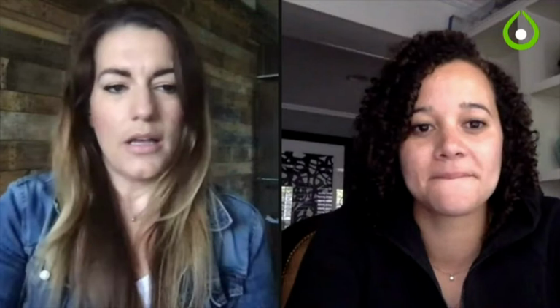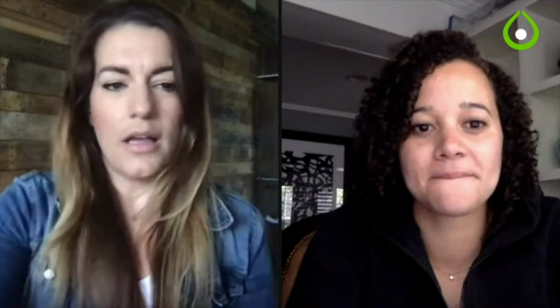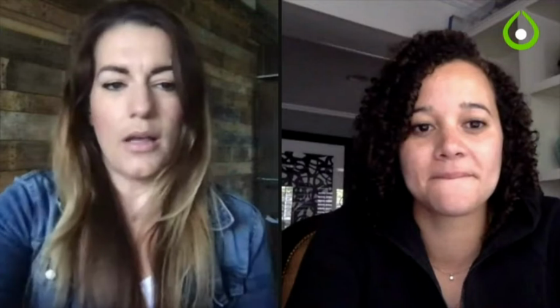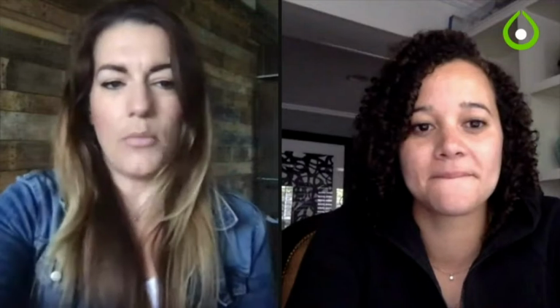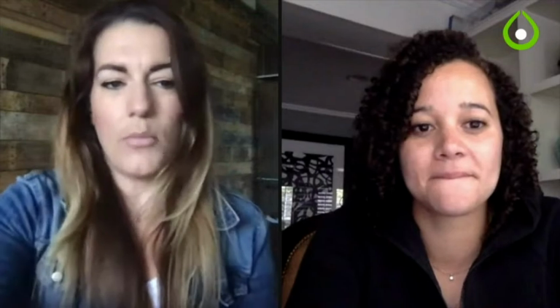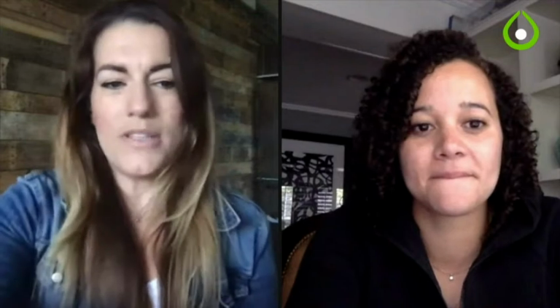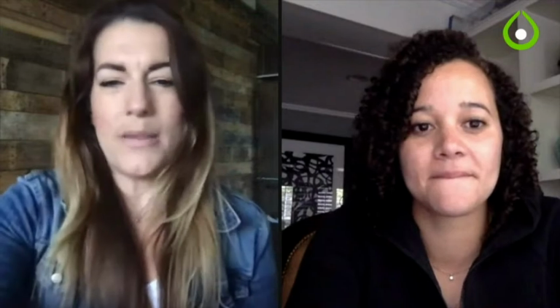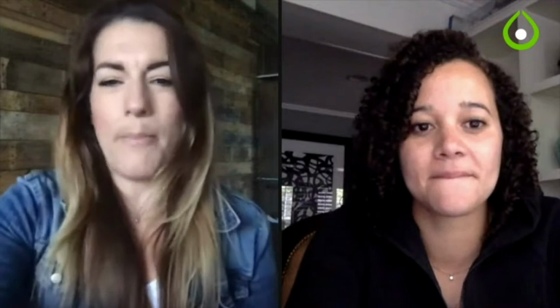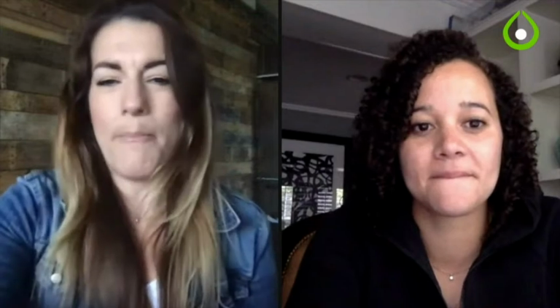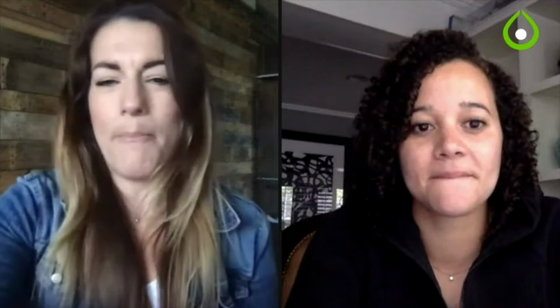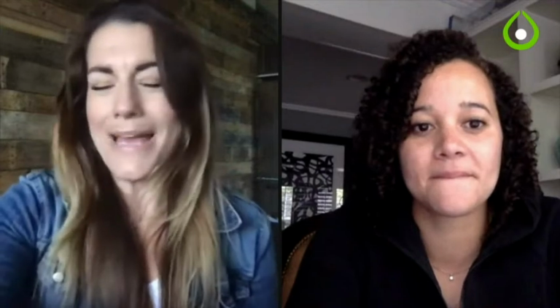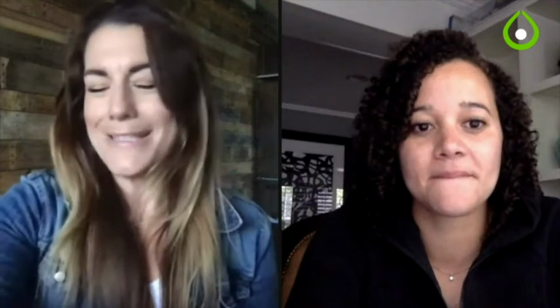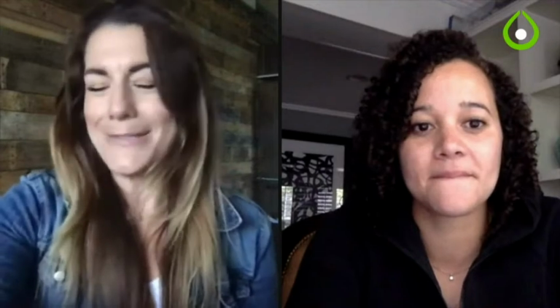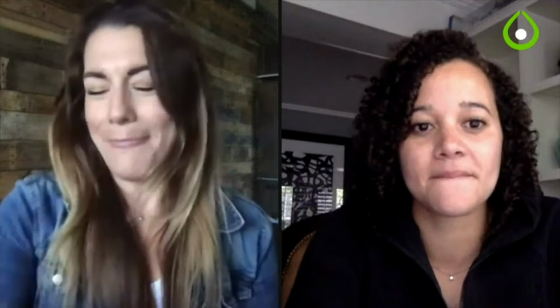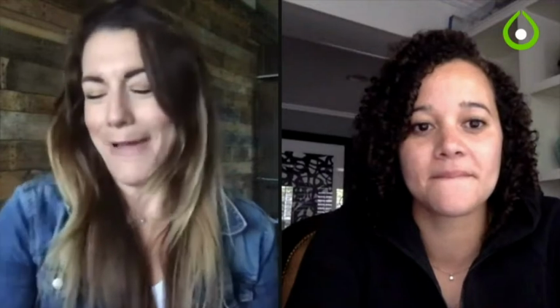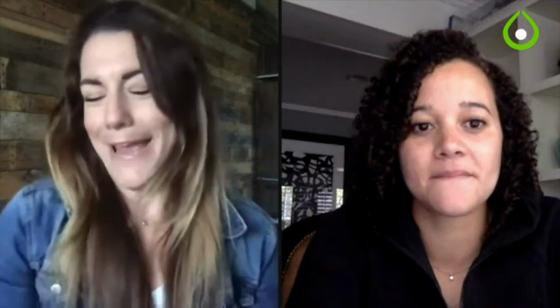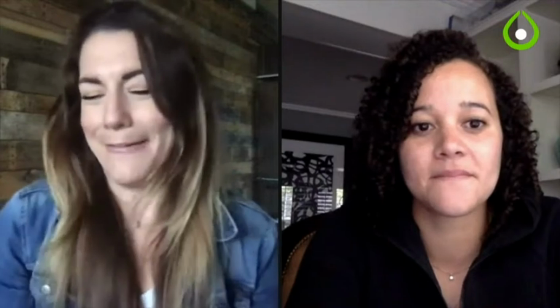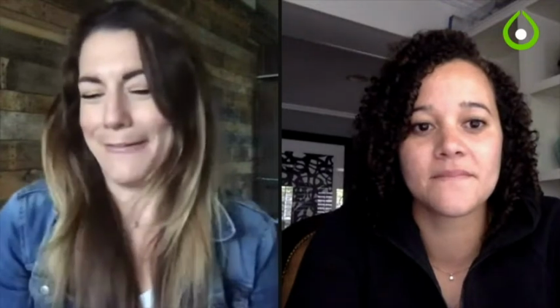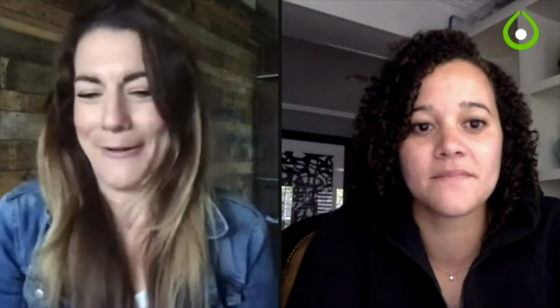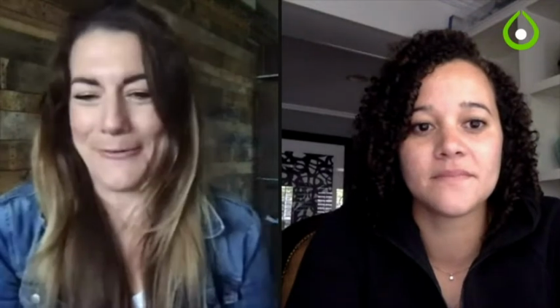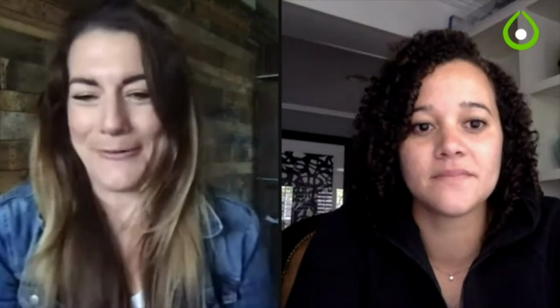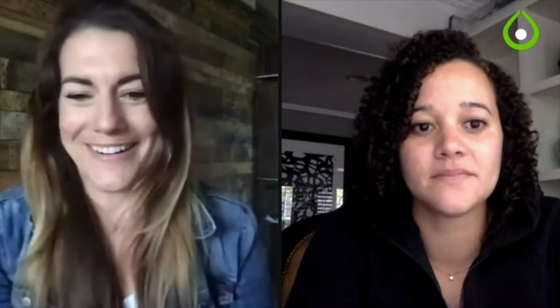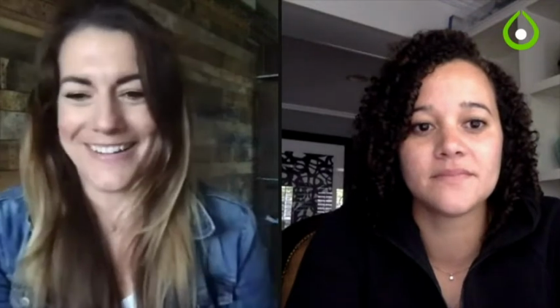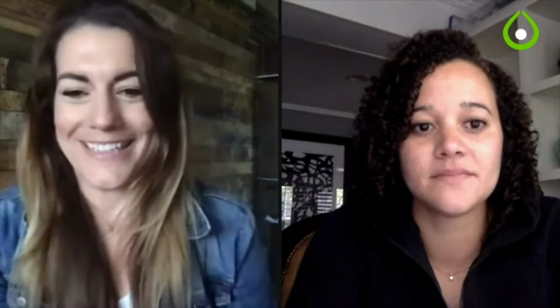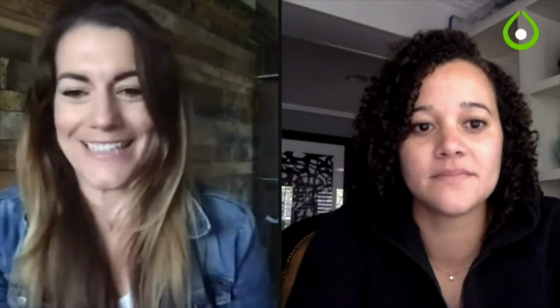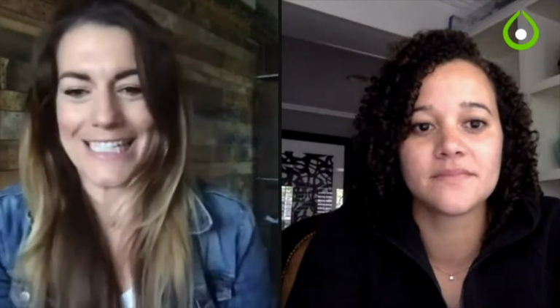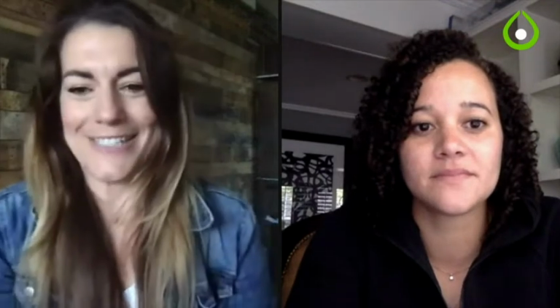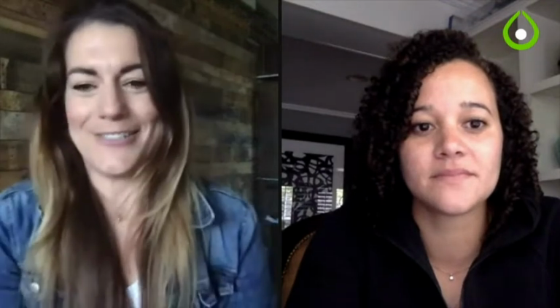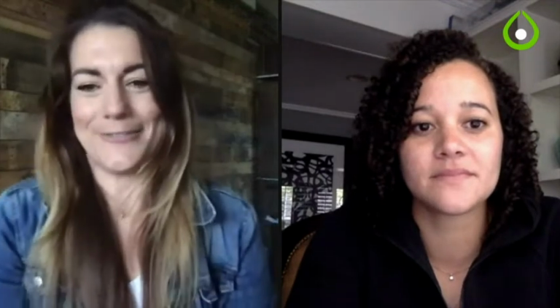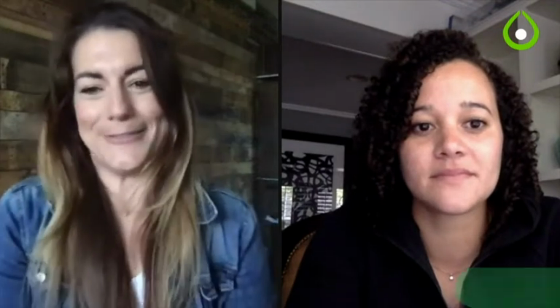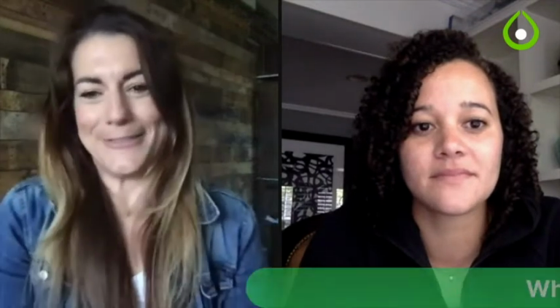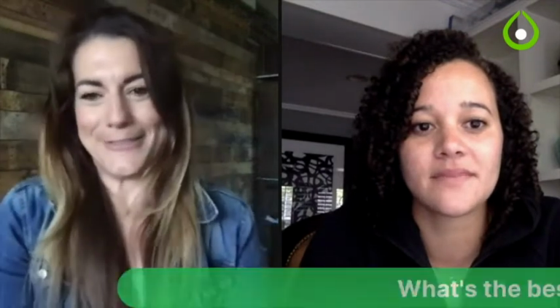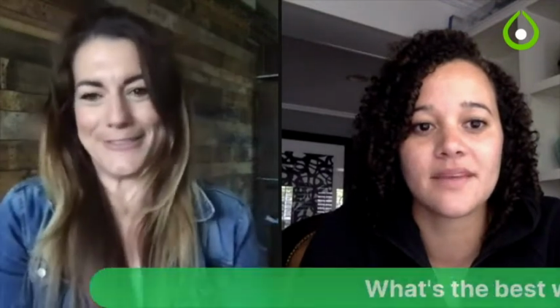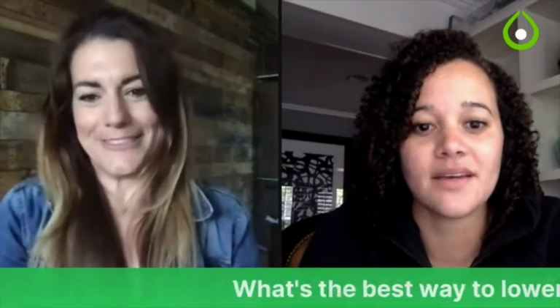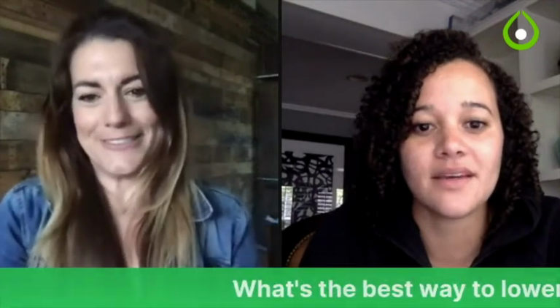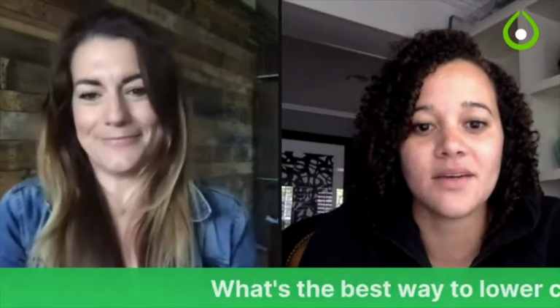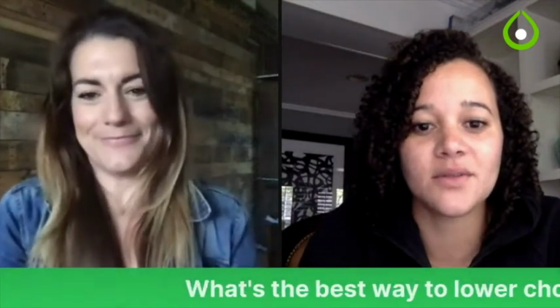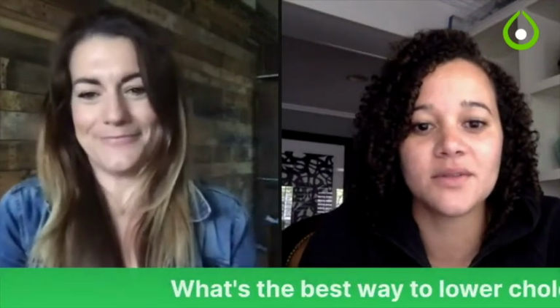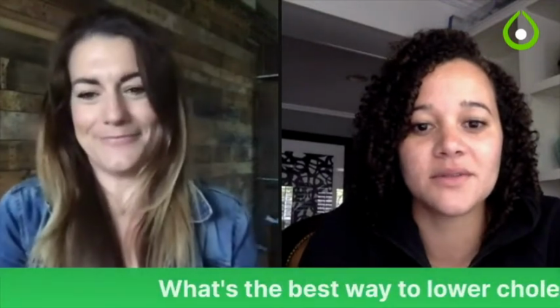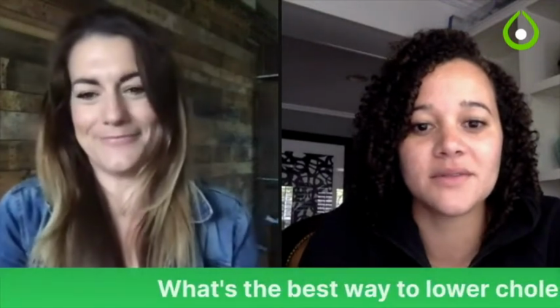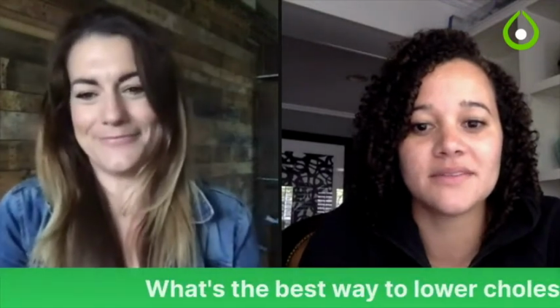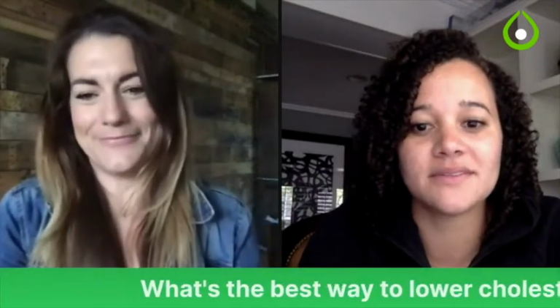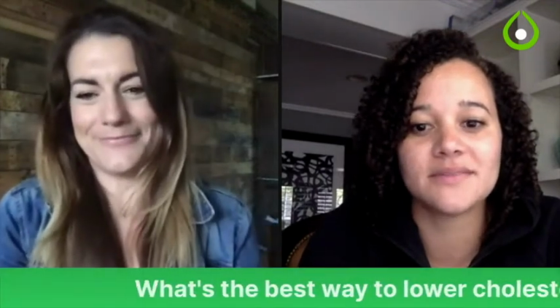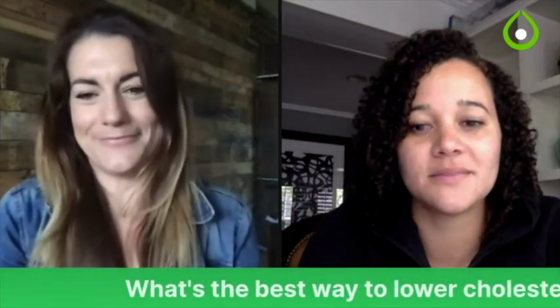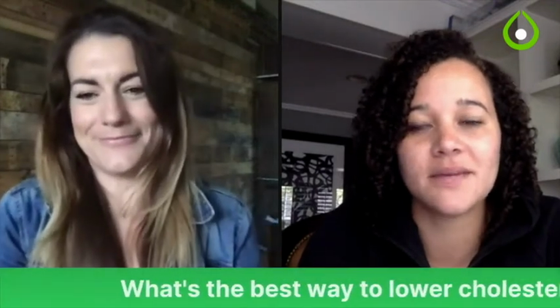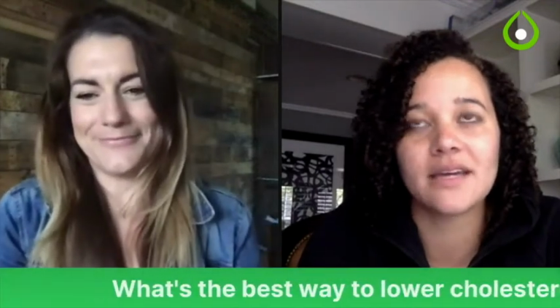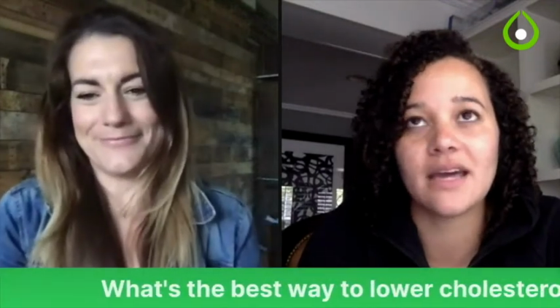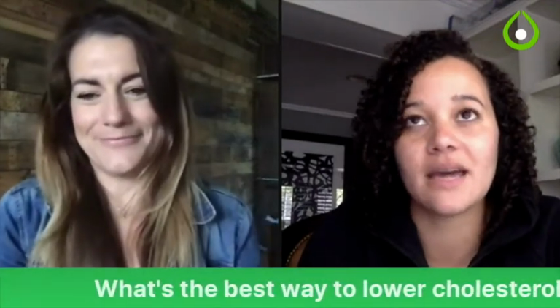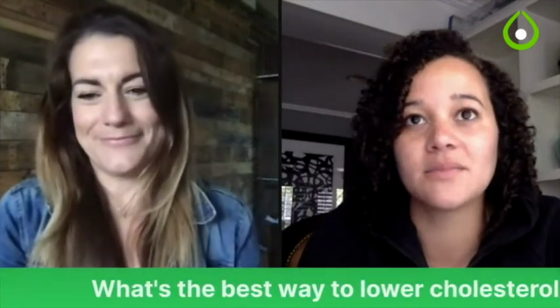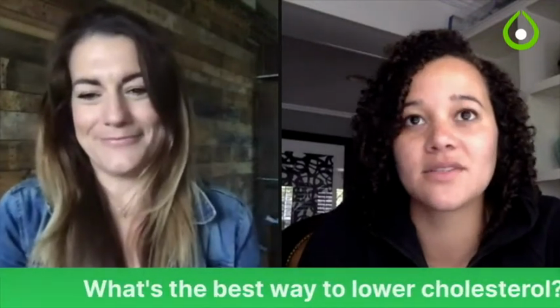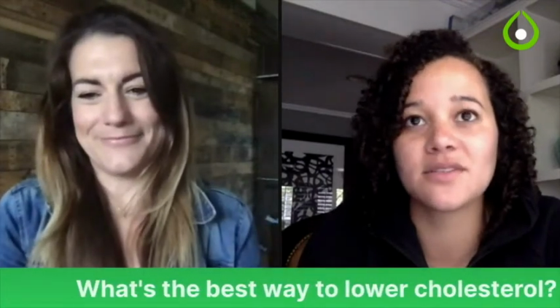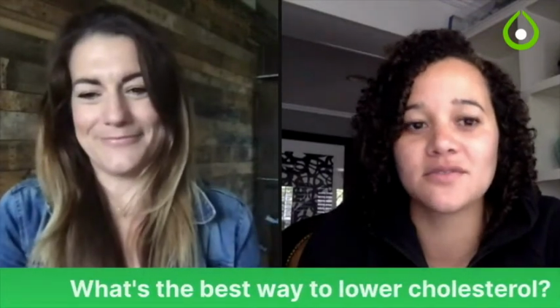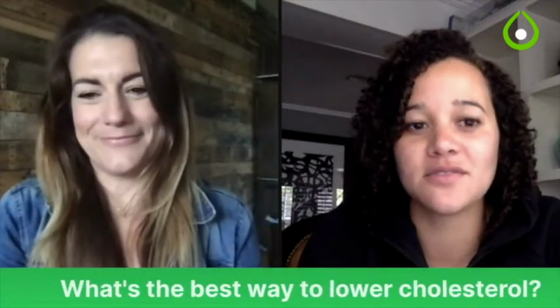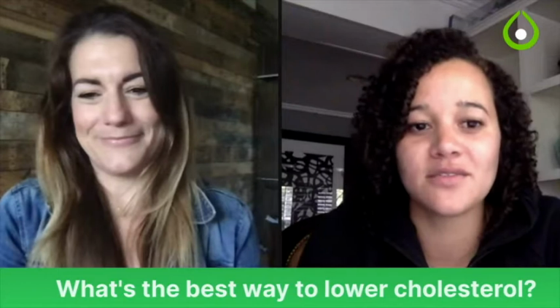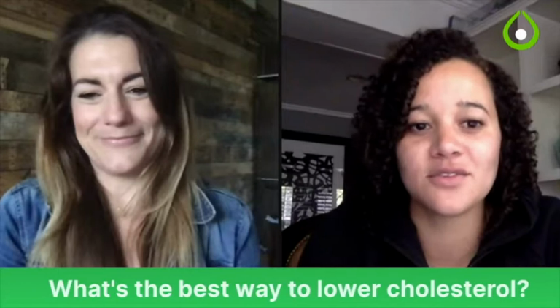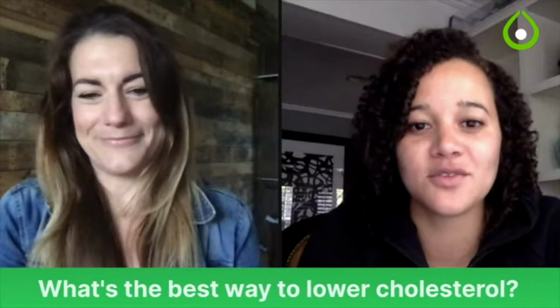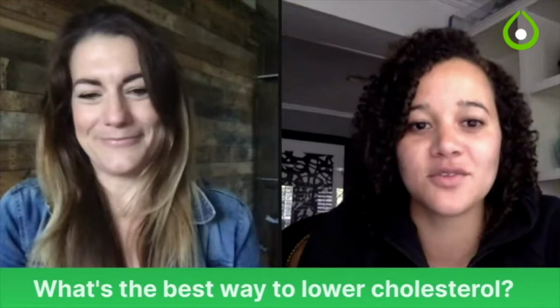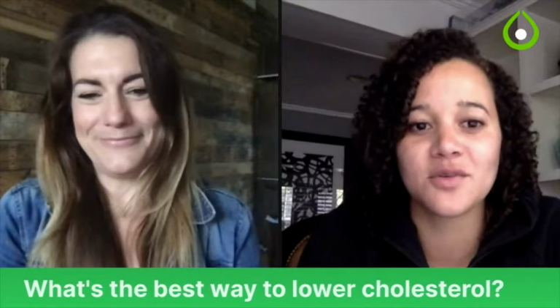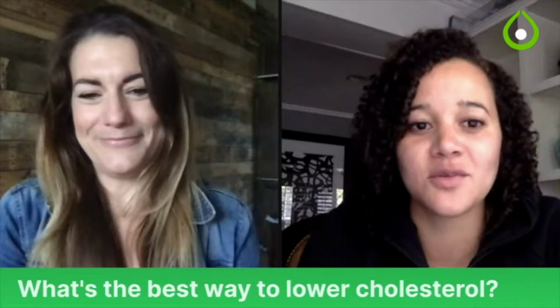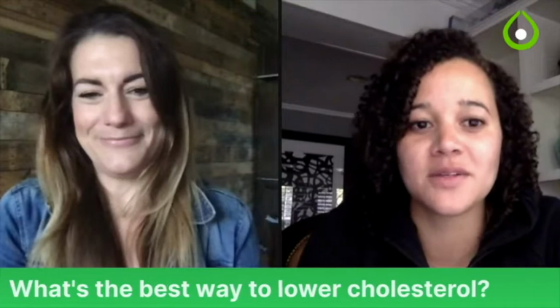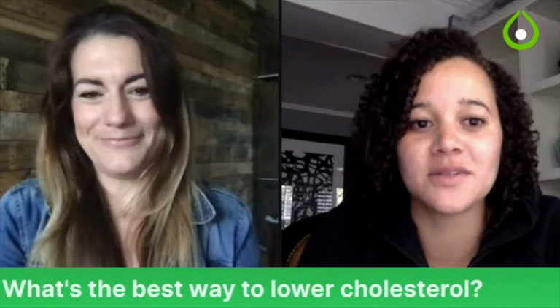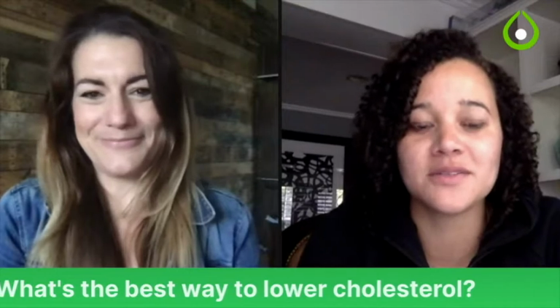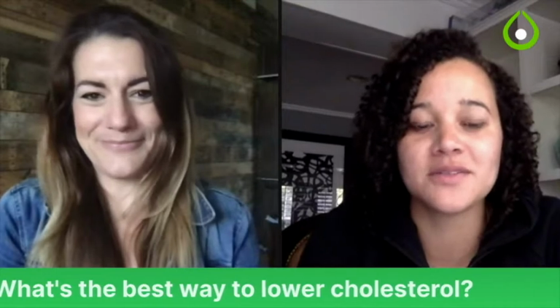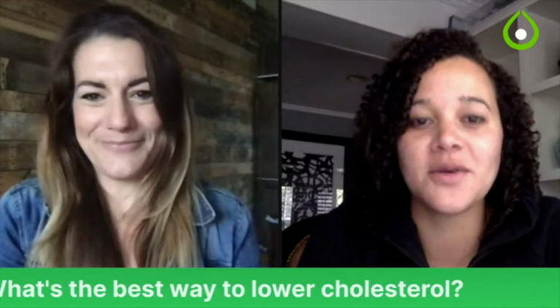What's the best way to lower cholesterol? My absolute favorite food in the world: oatmeal.